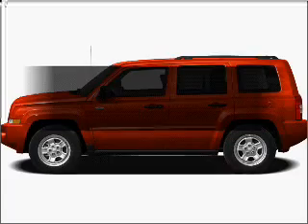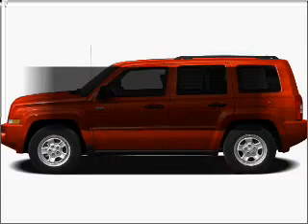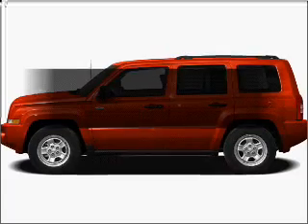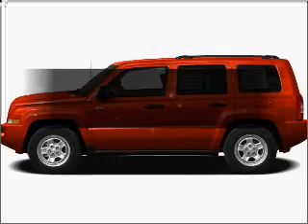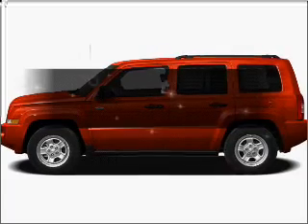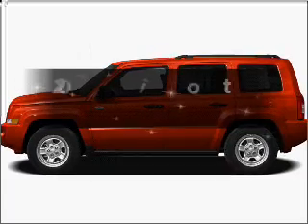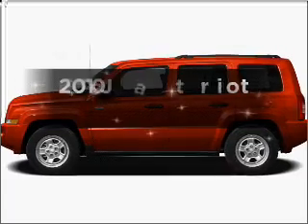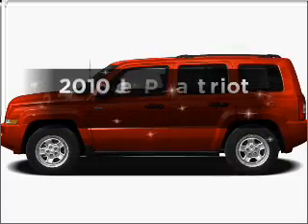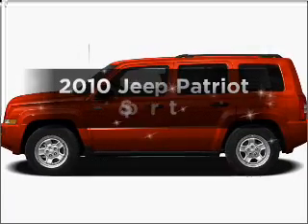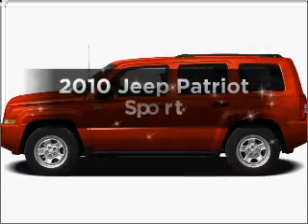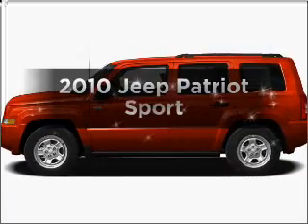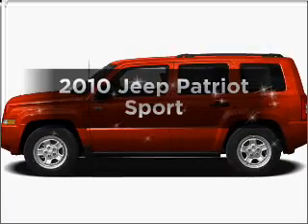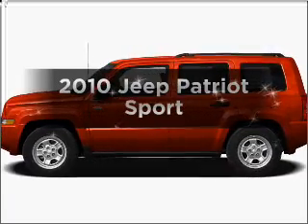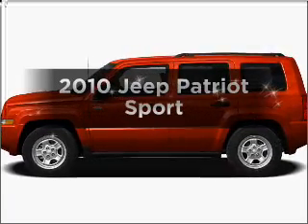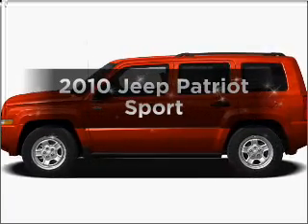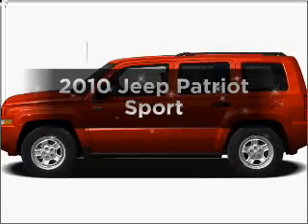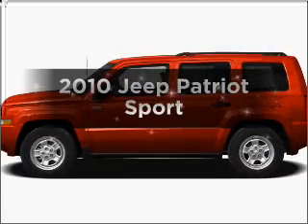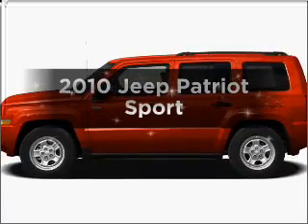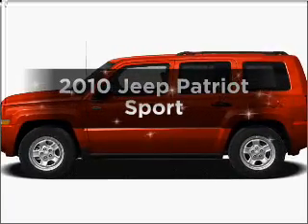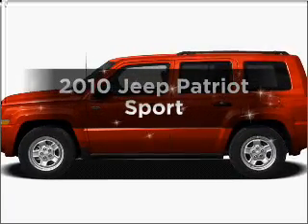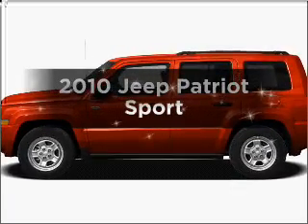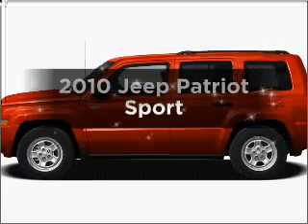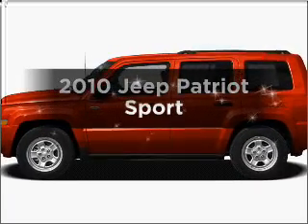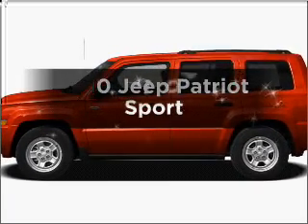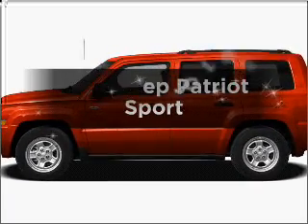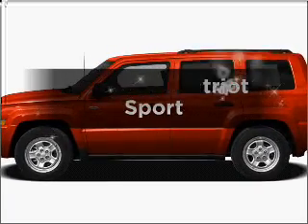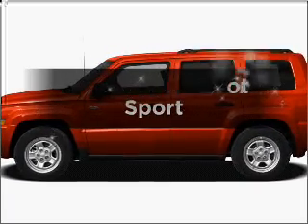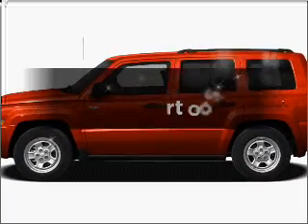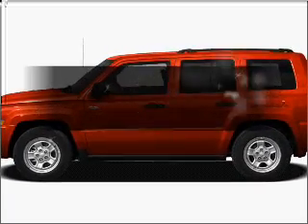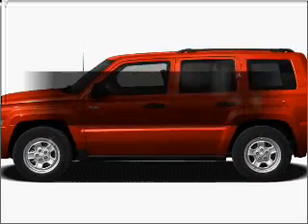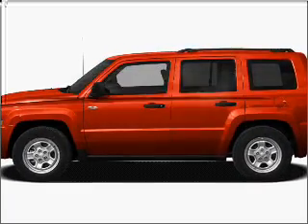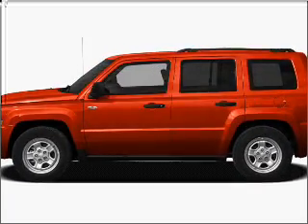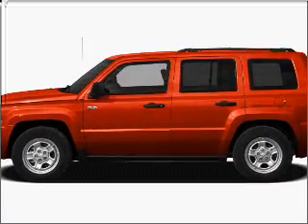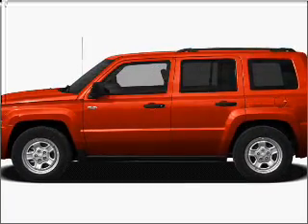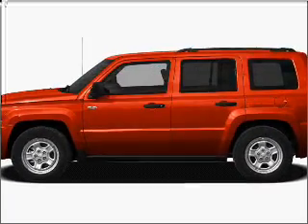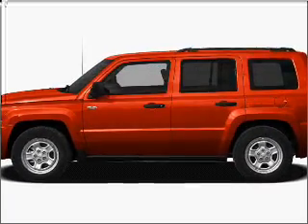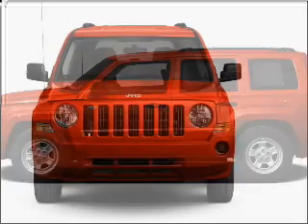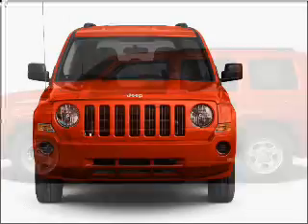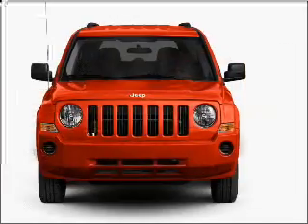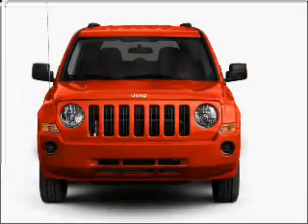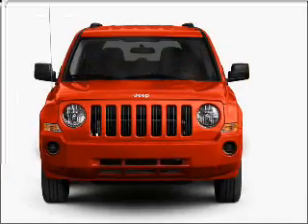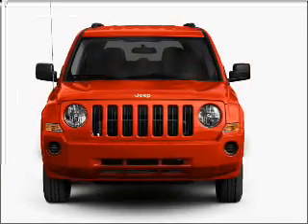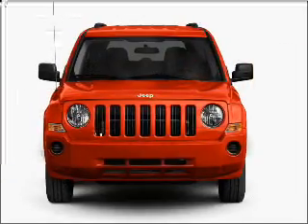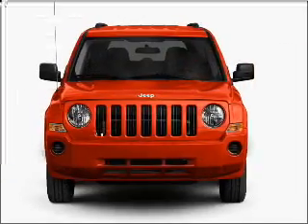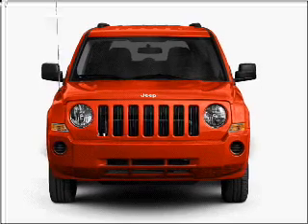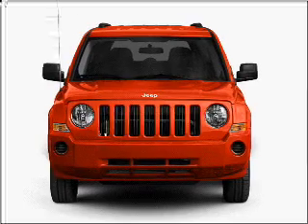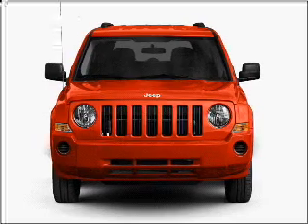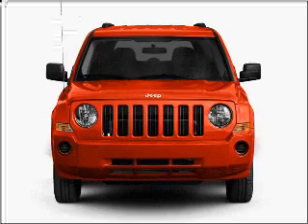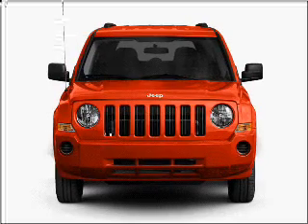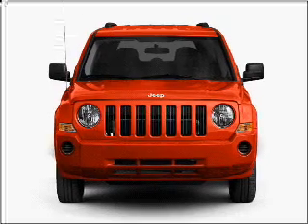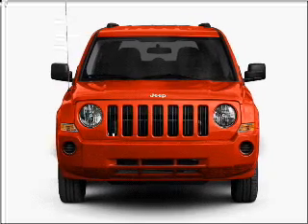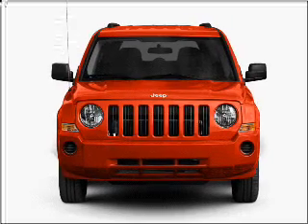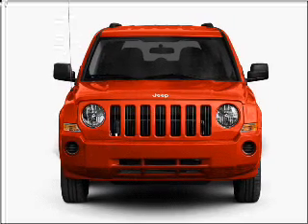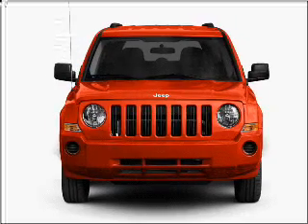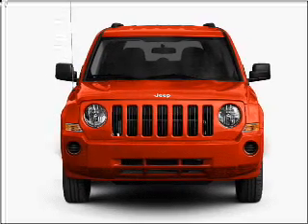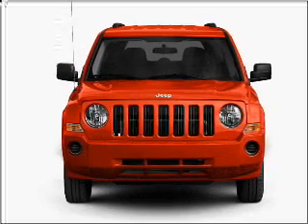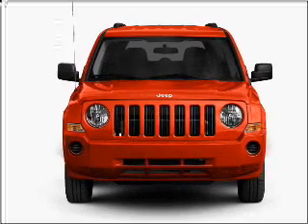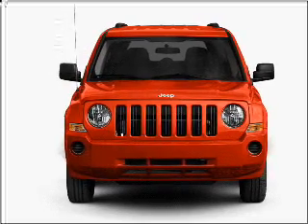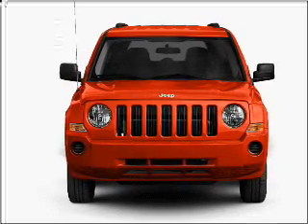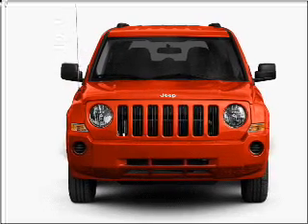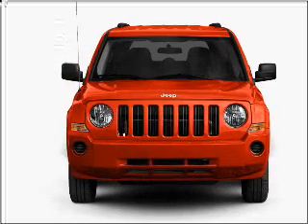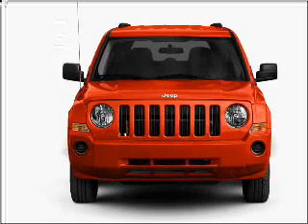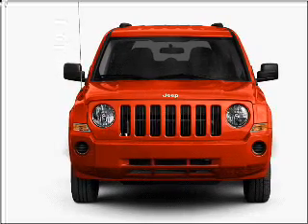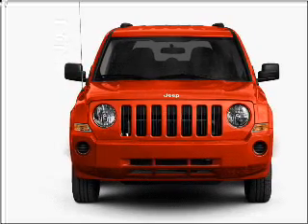Imagine yourself in this 2010 Jeep Patriot. If you're looking for an automobile with great attributes, look no further.